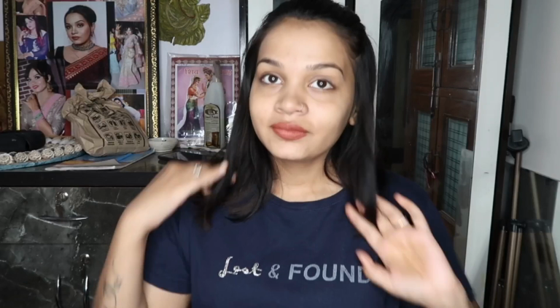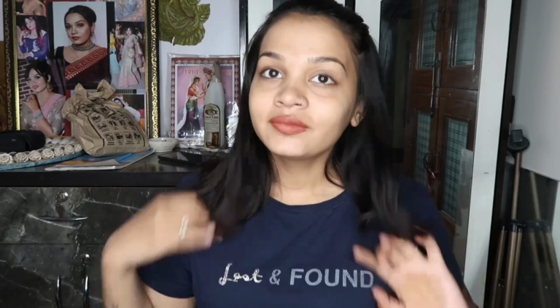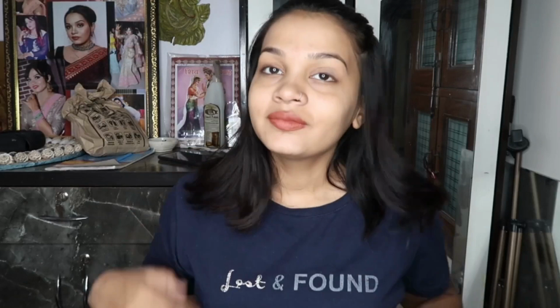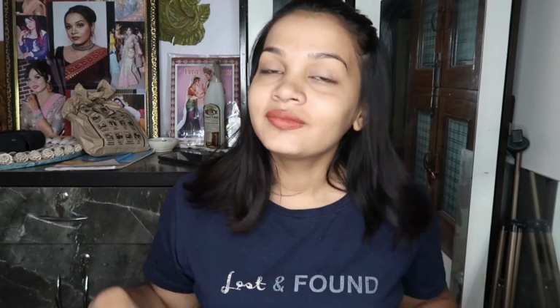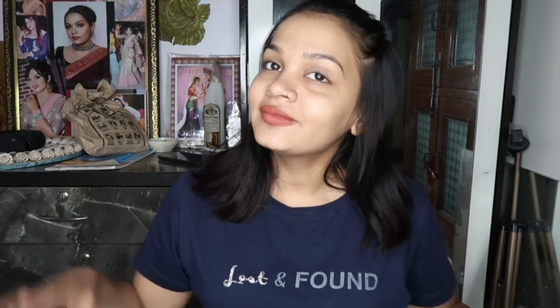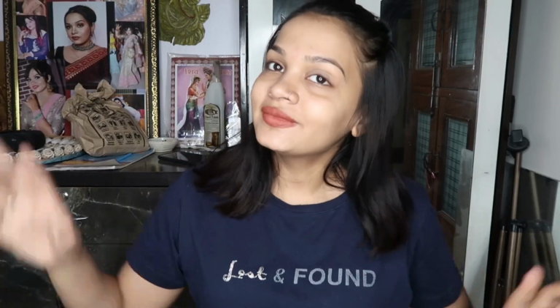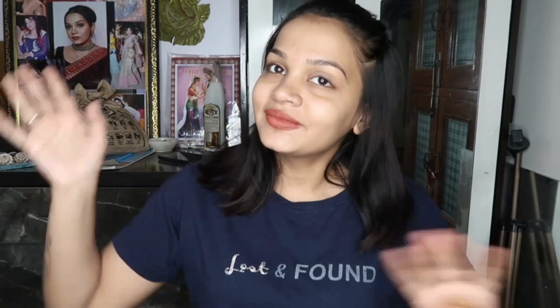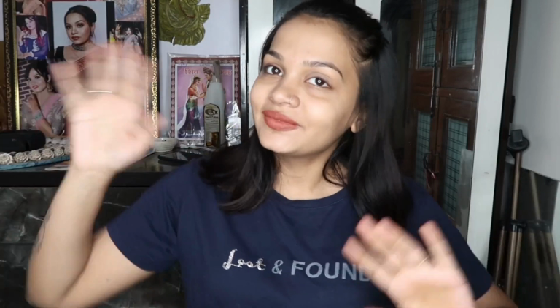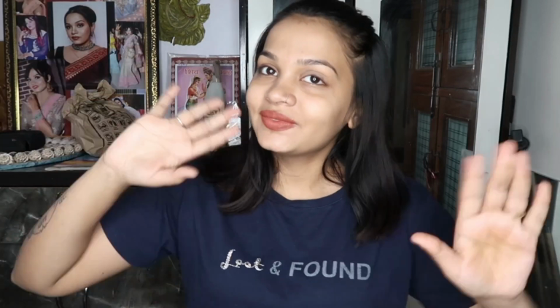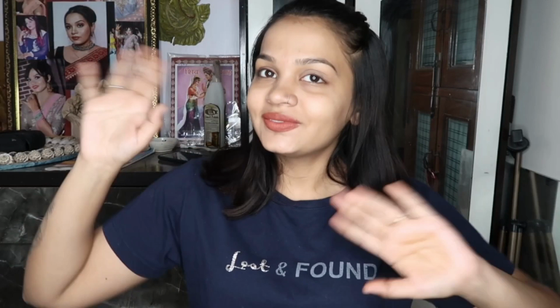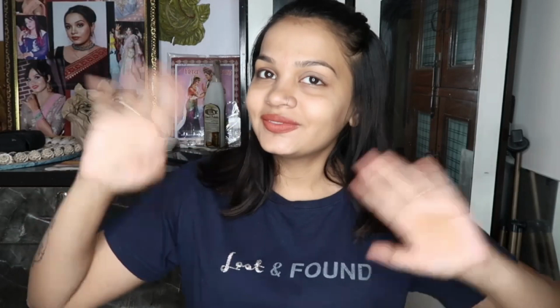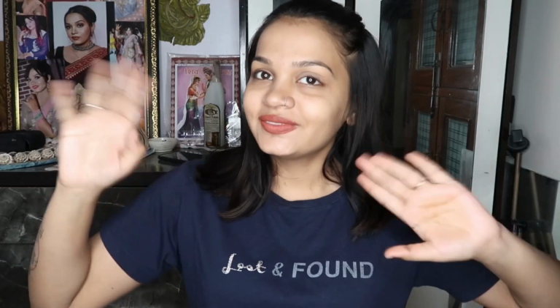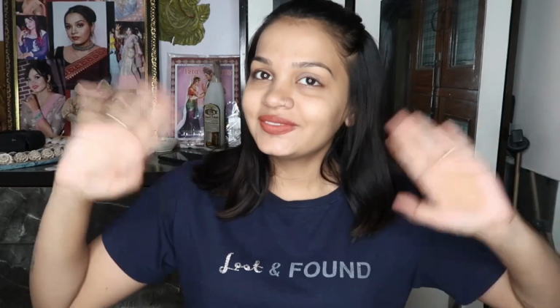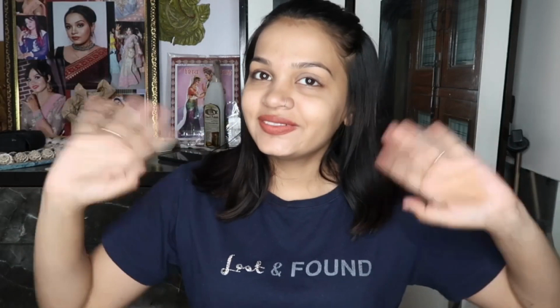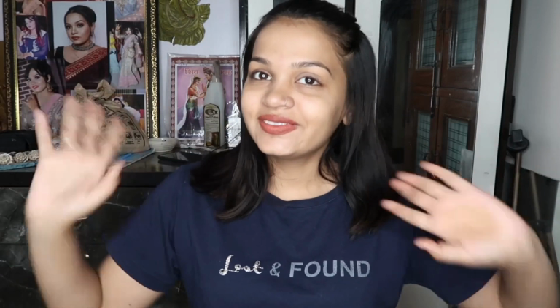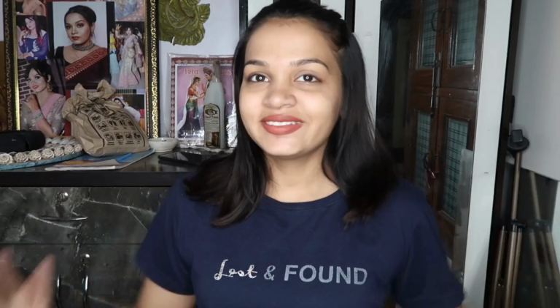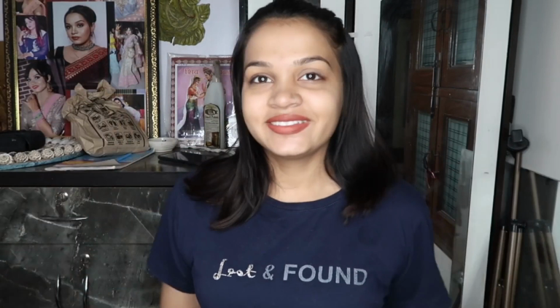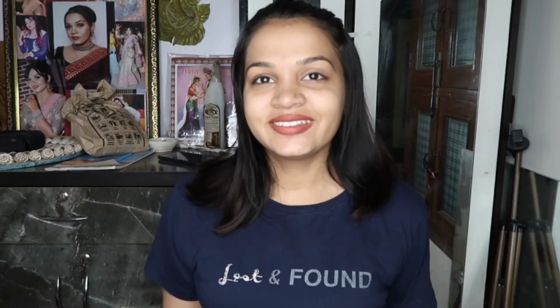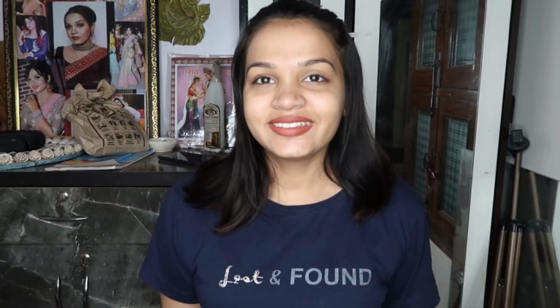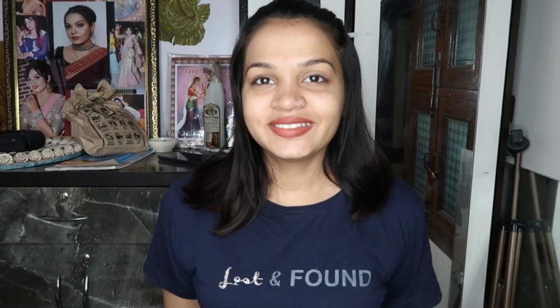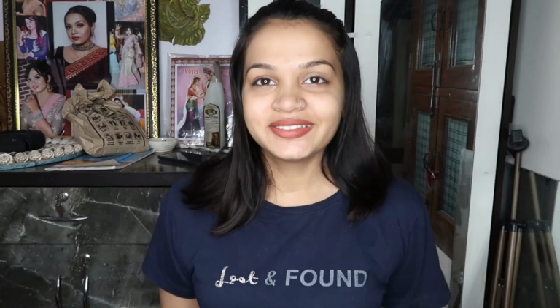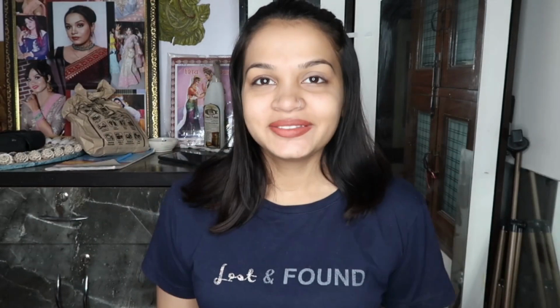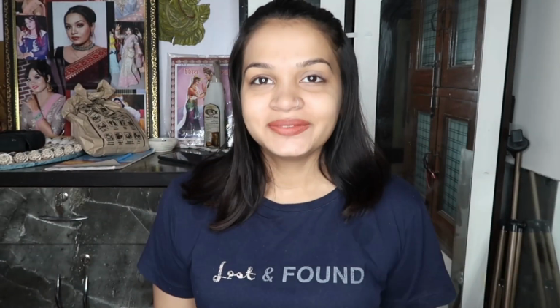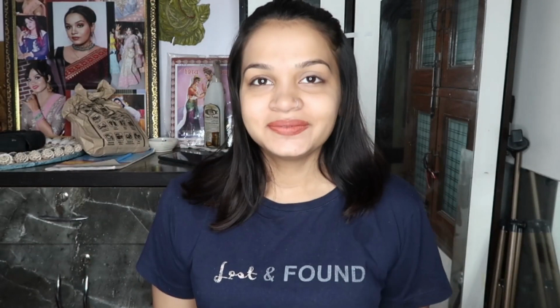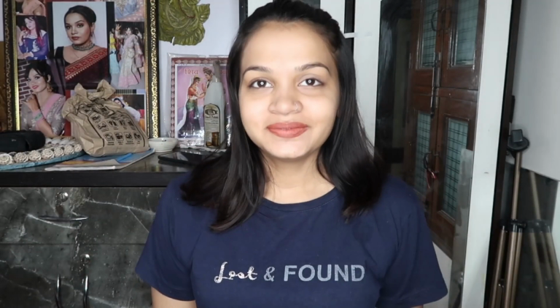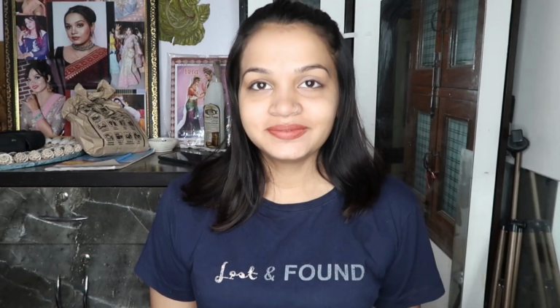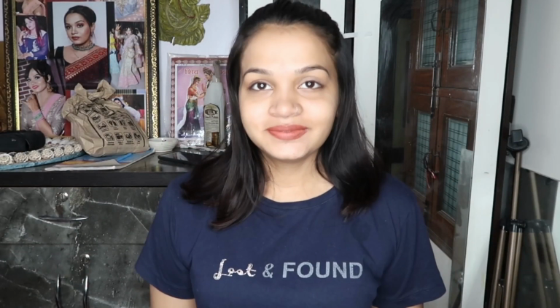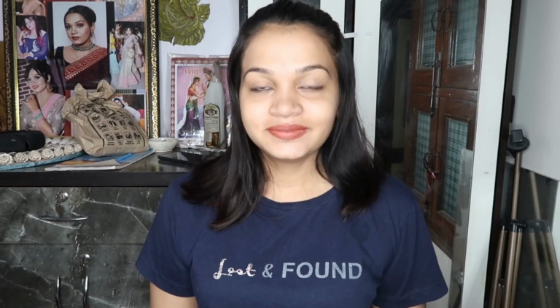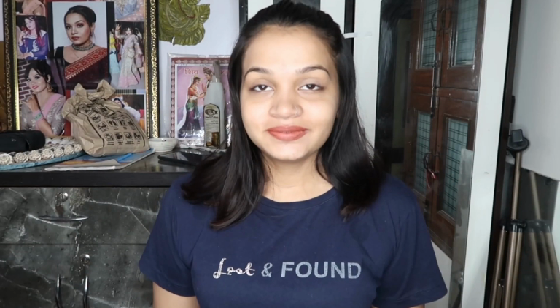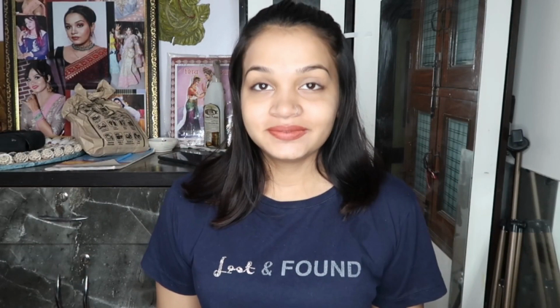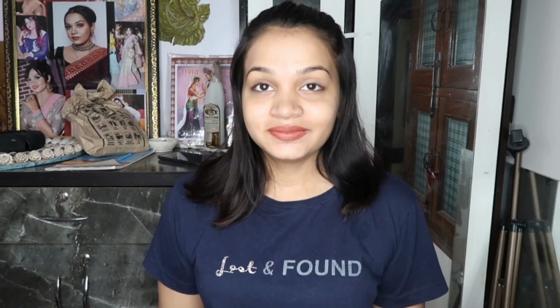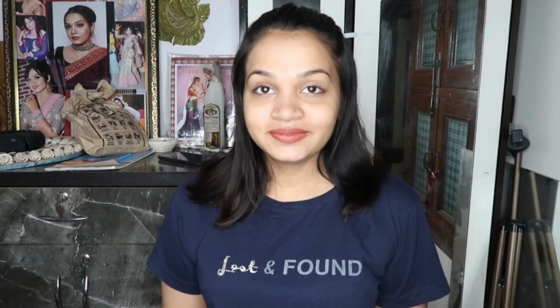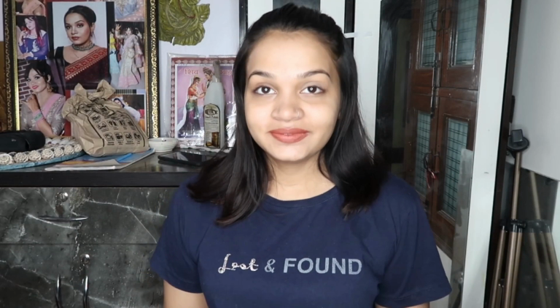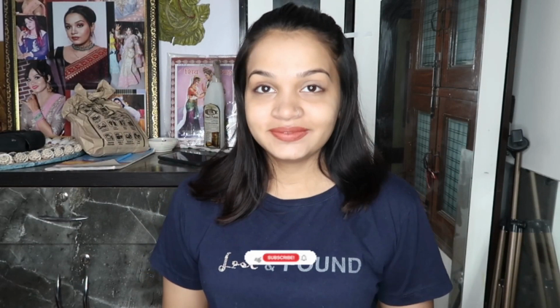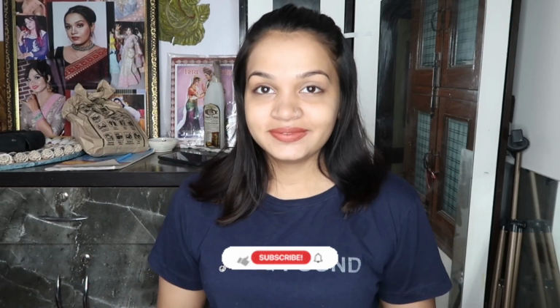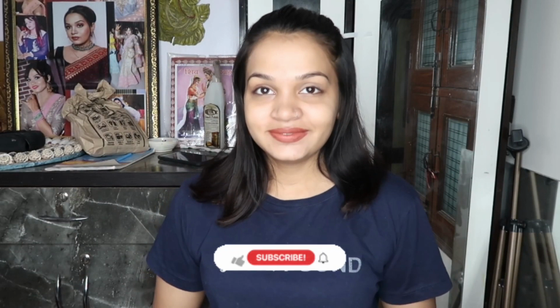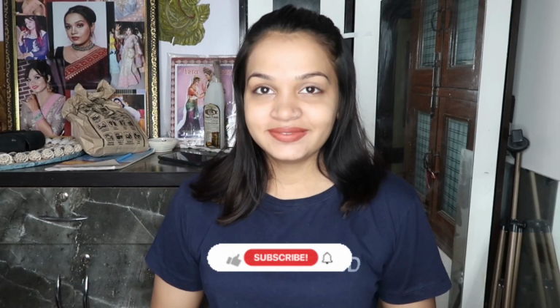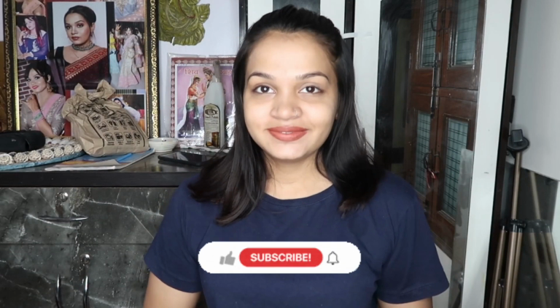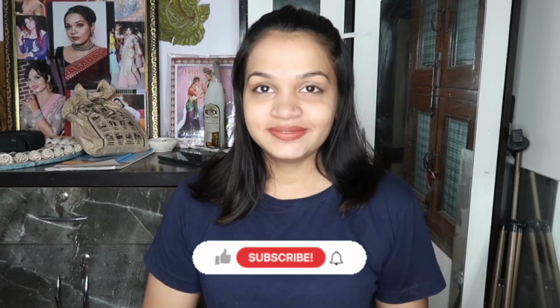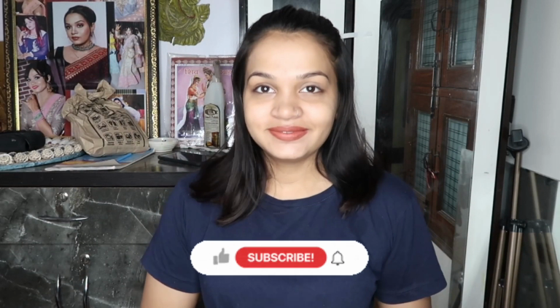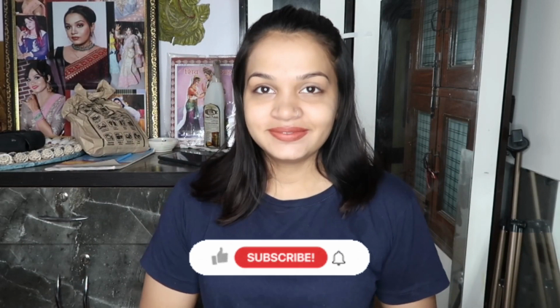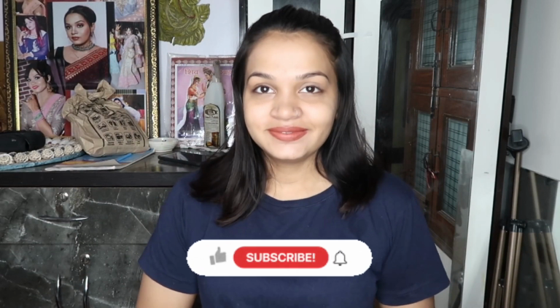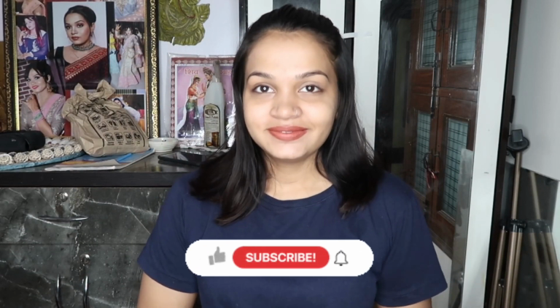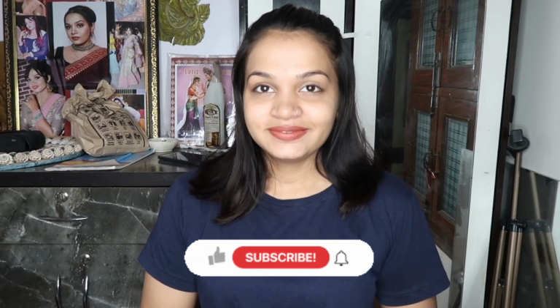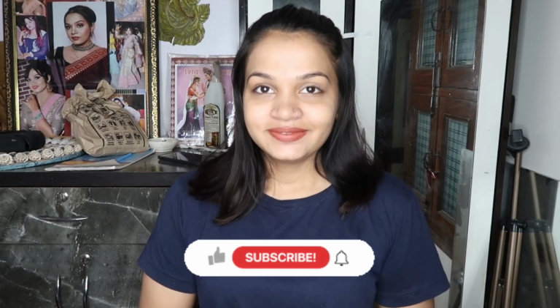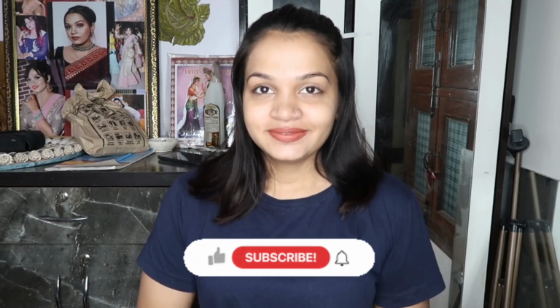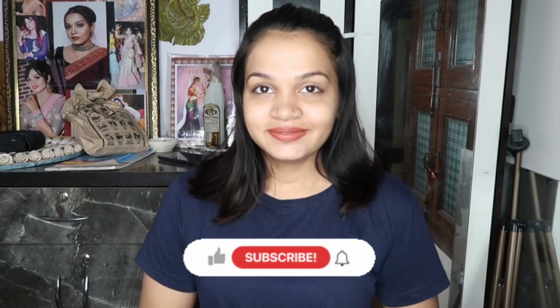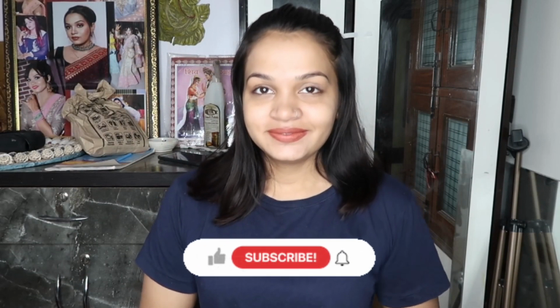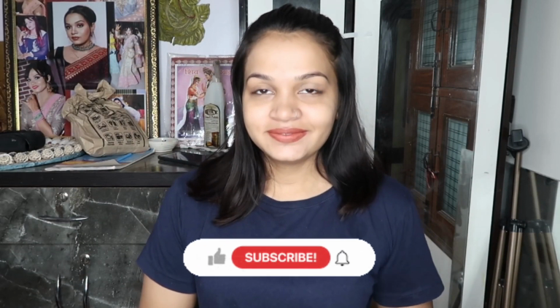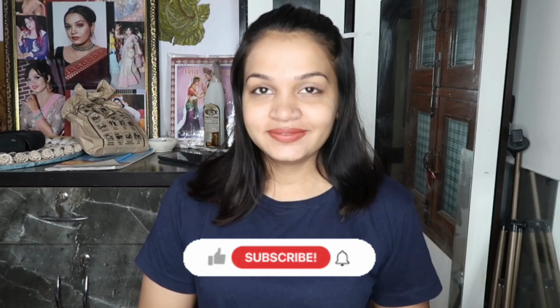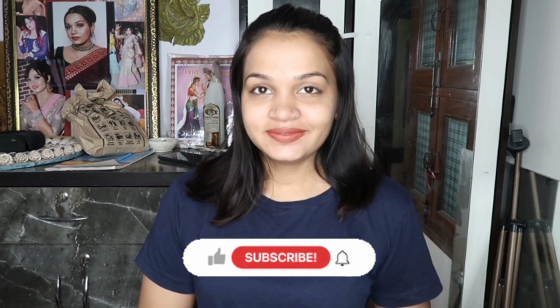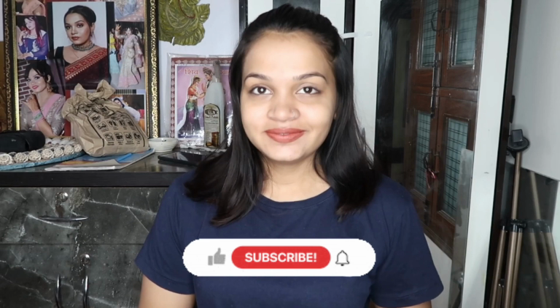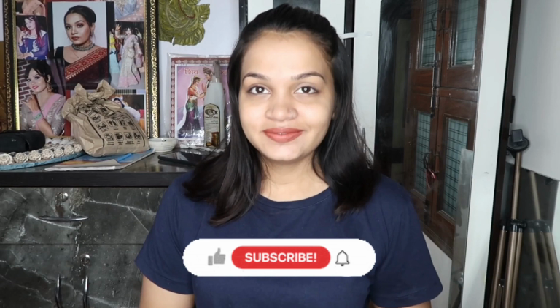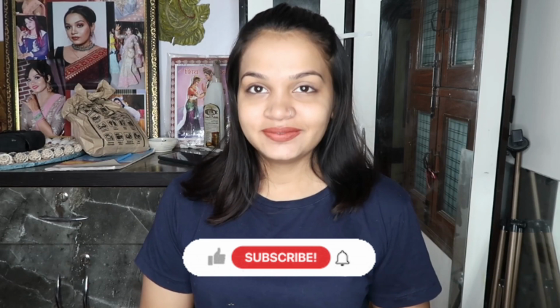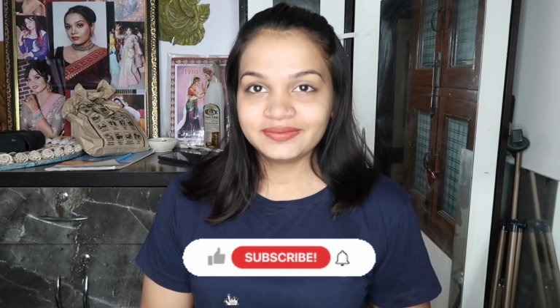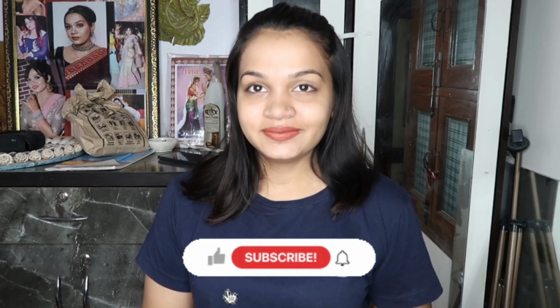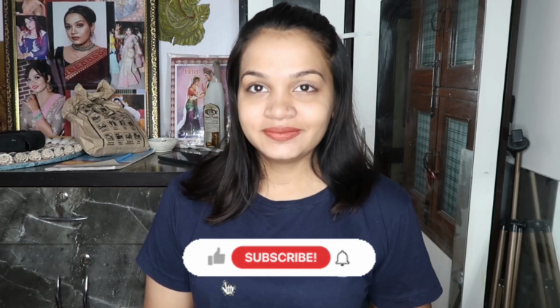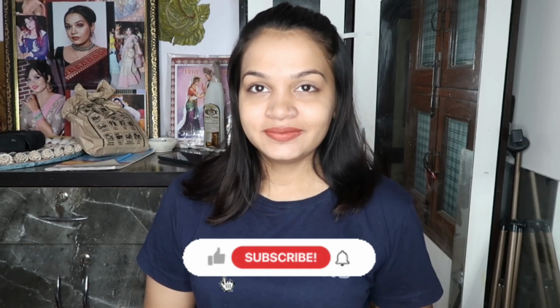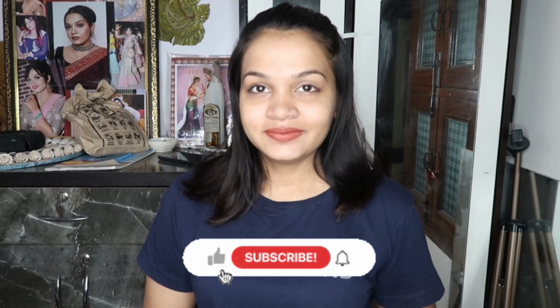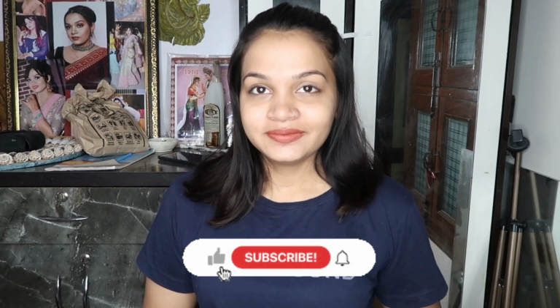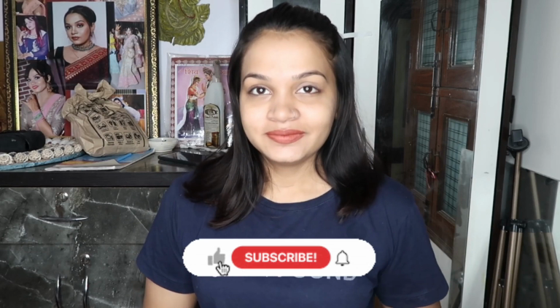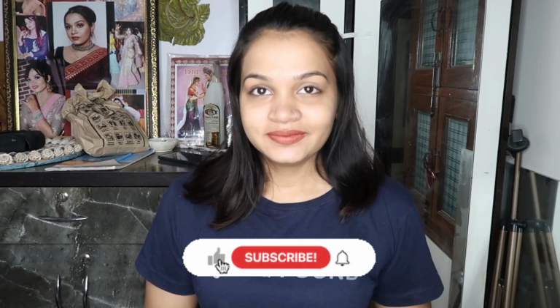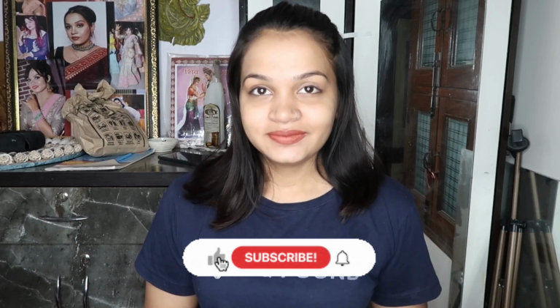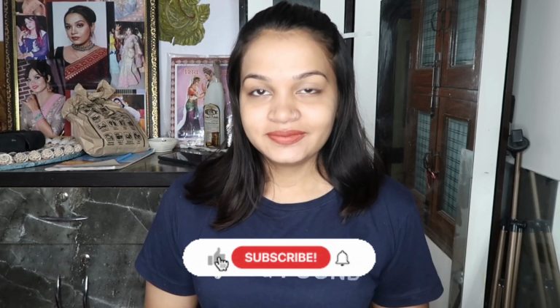Hello everyone, how are you? I hope you guys are doing good. So in today's video, I'm gonna try ramen noodles.